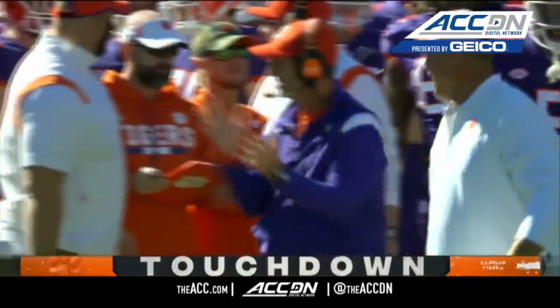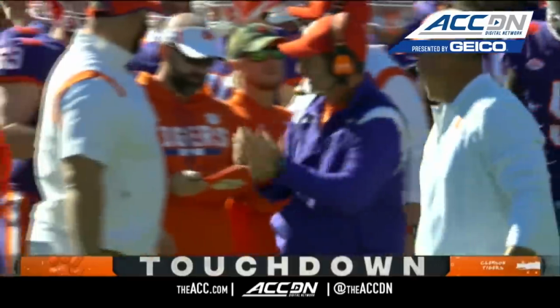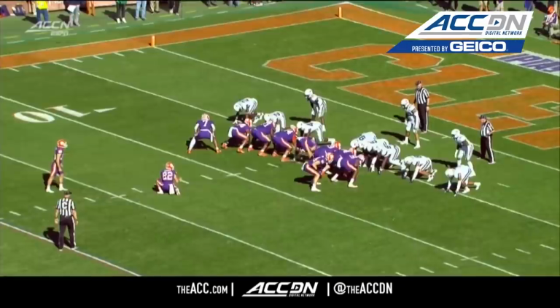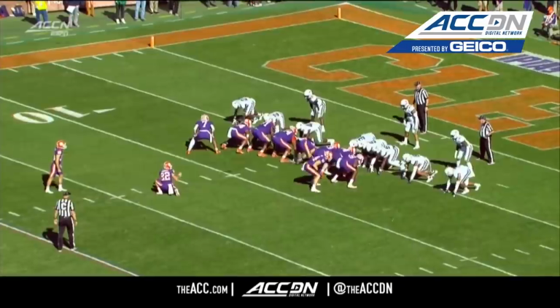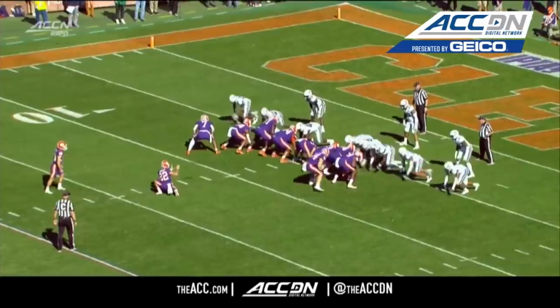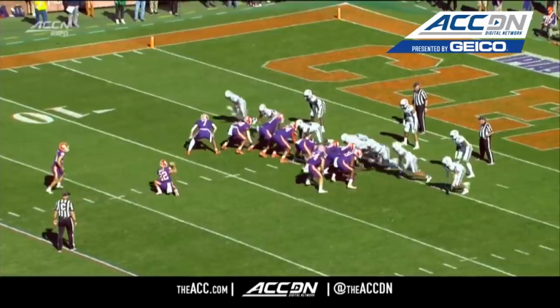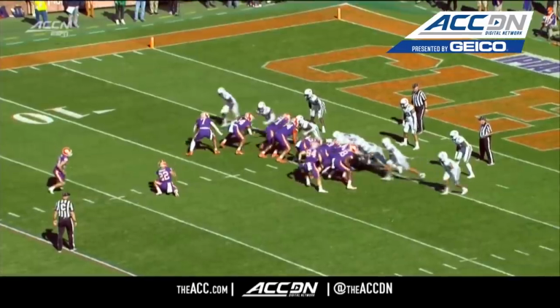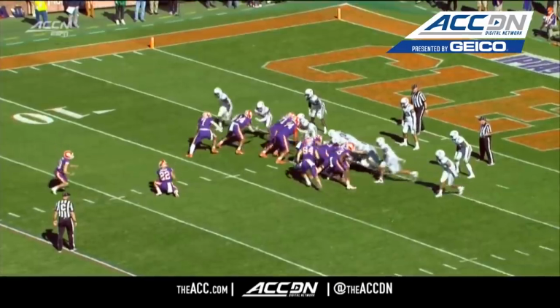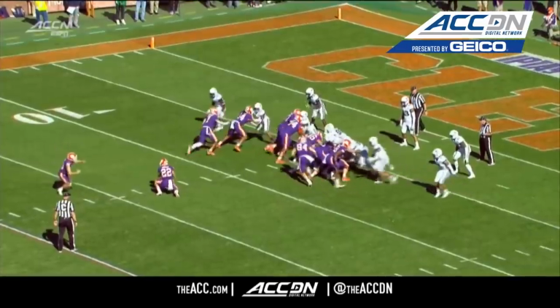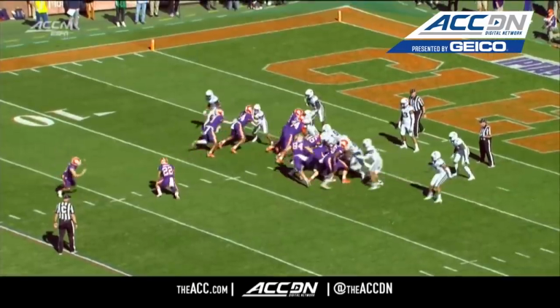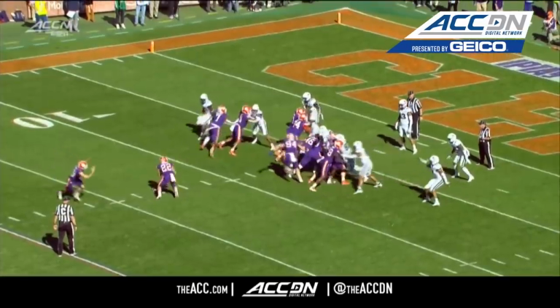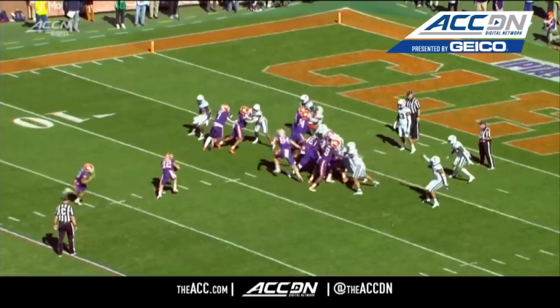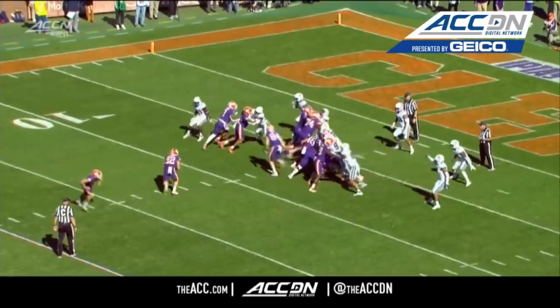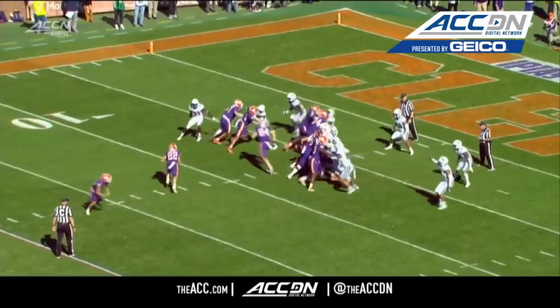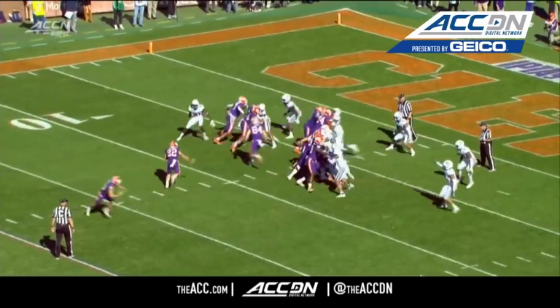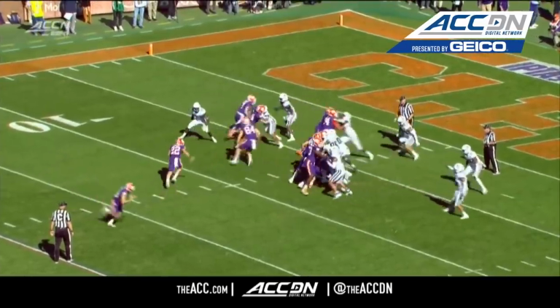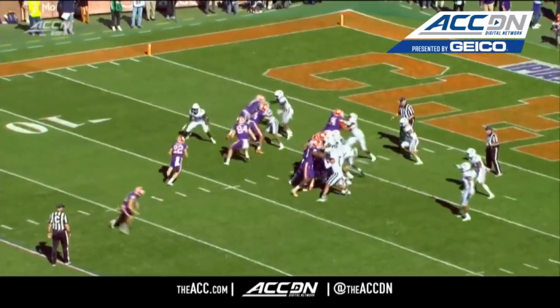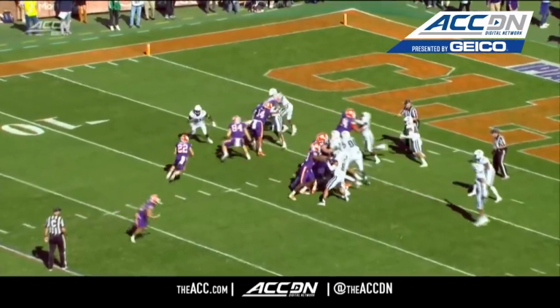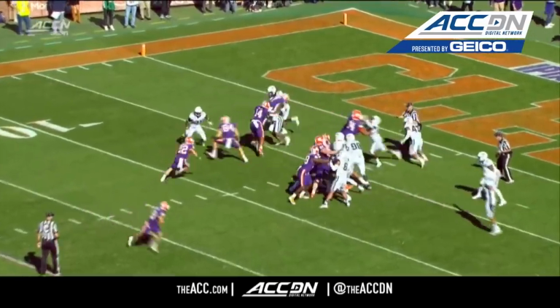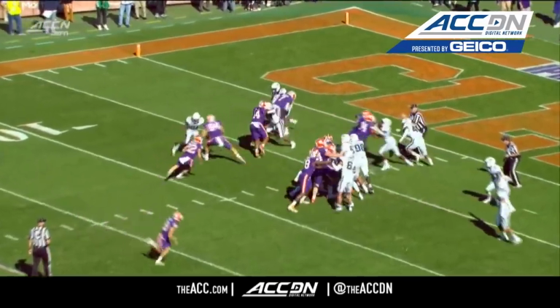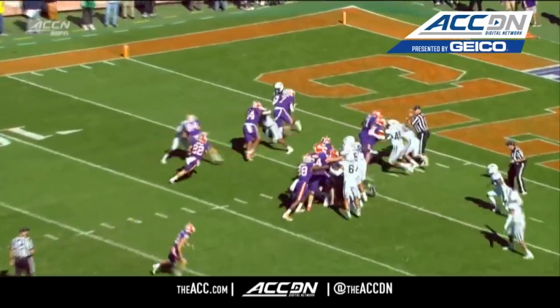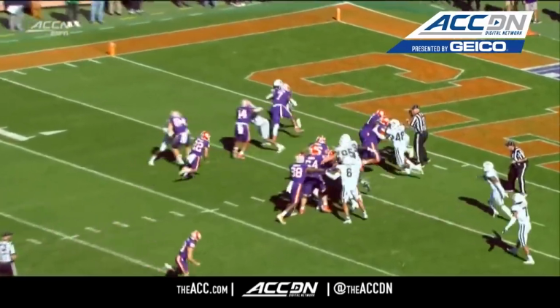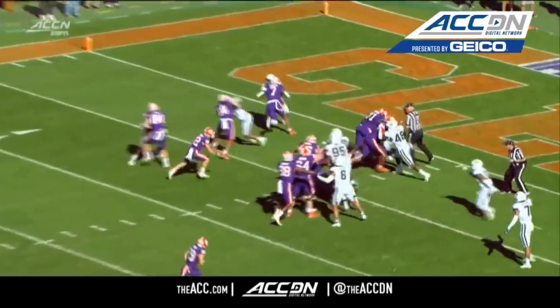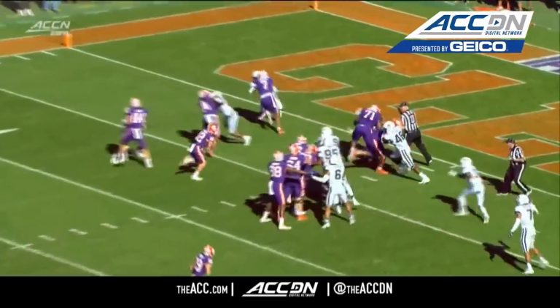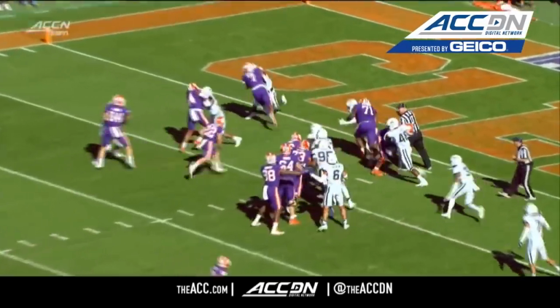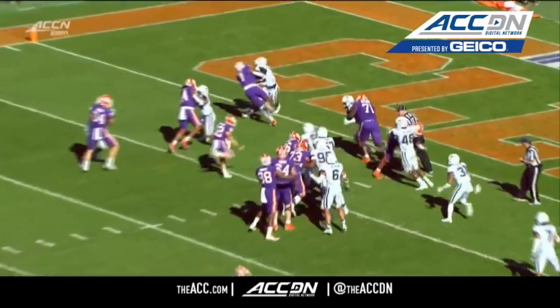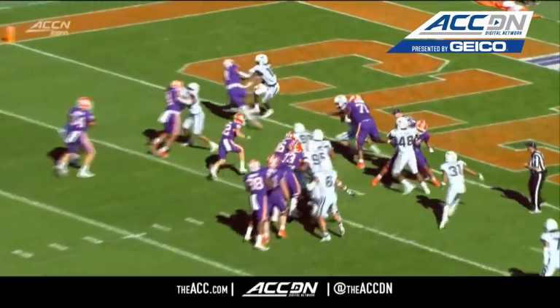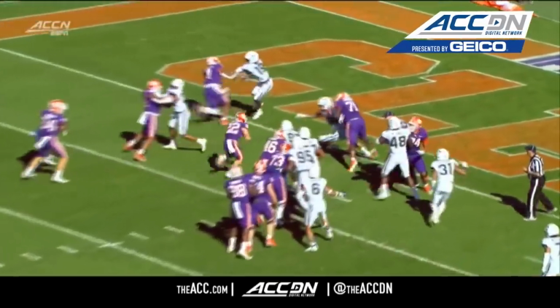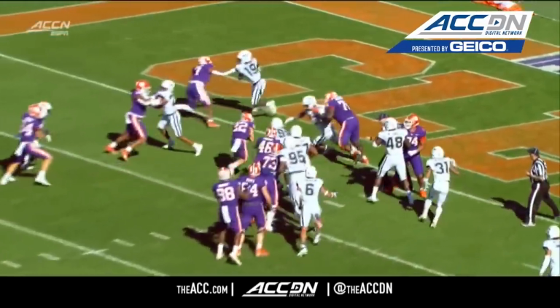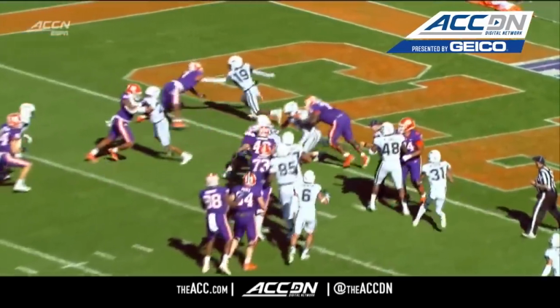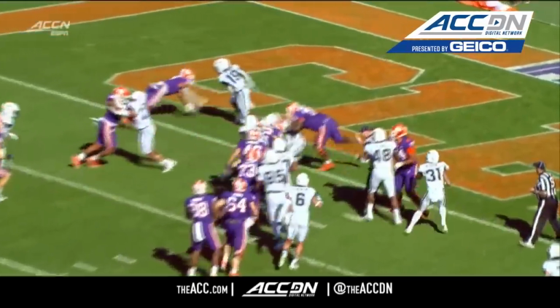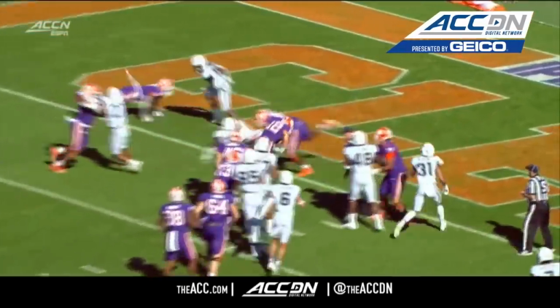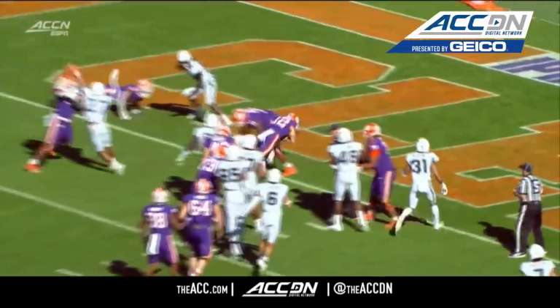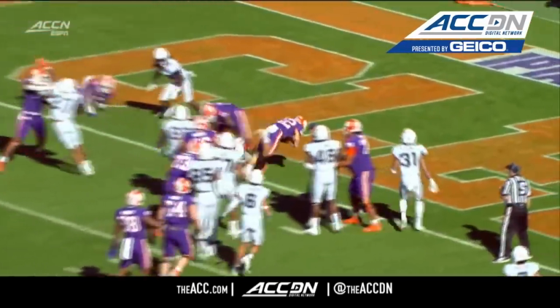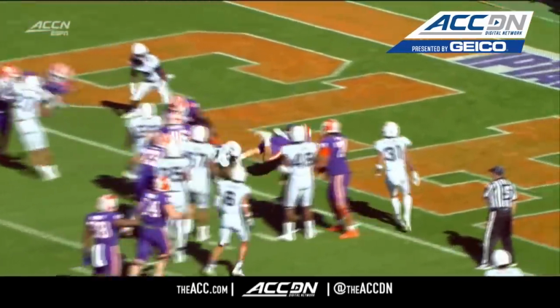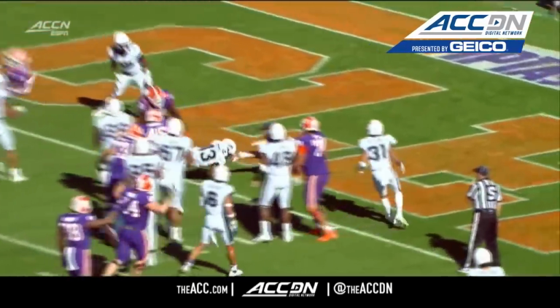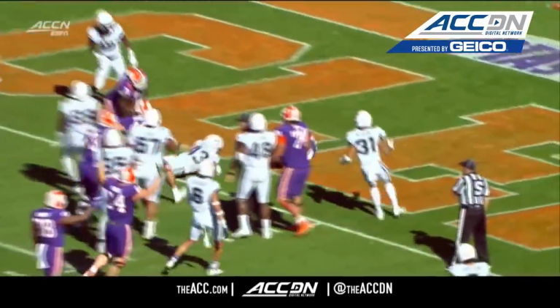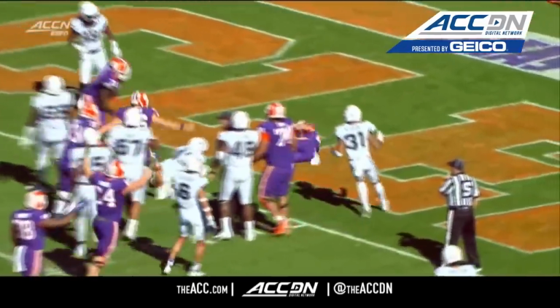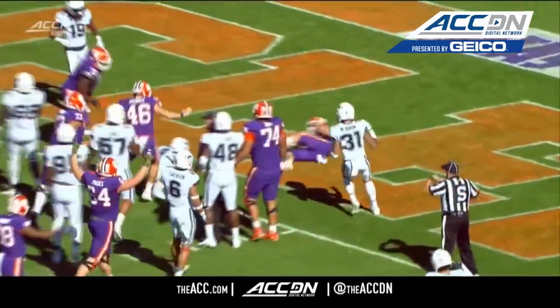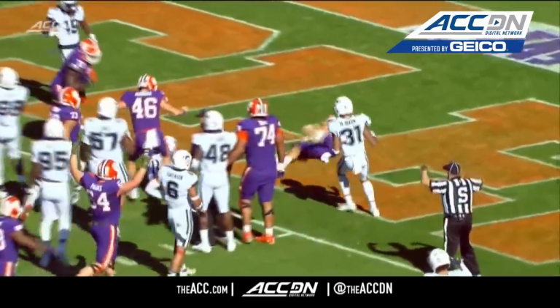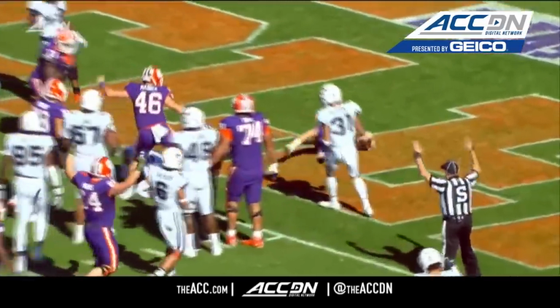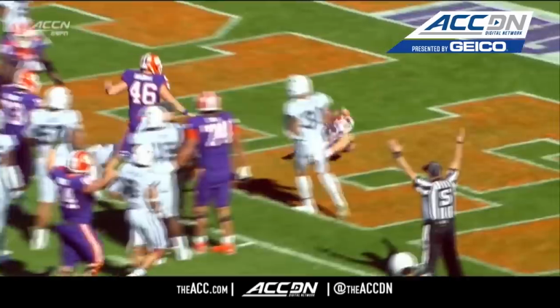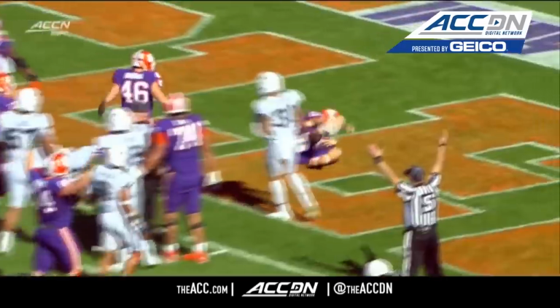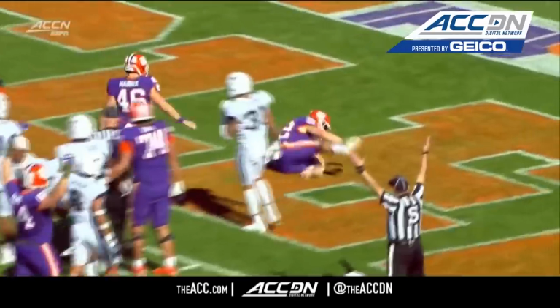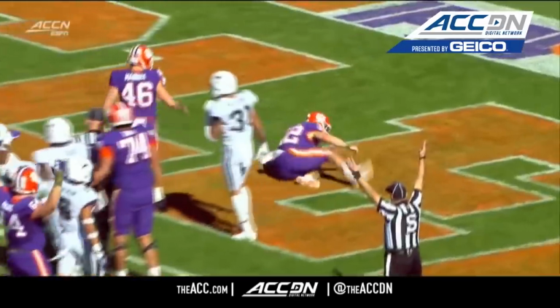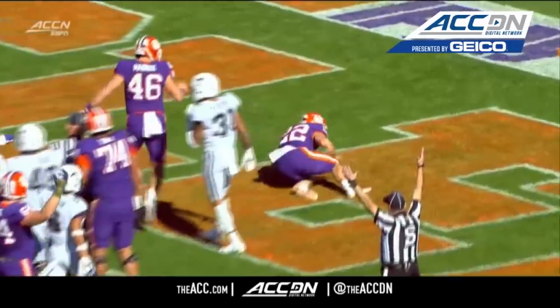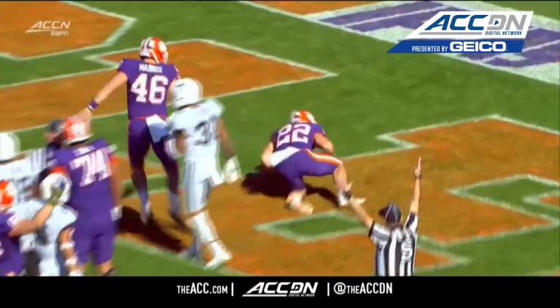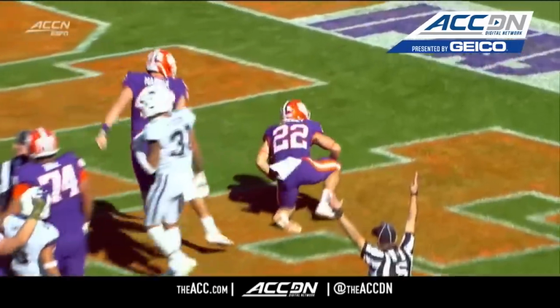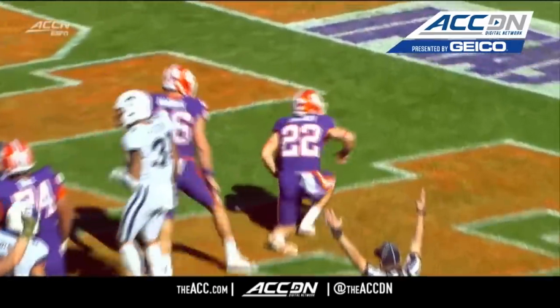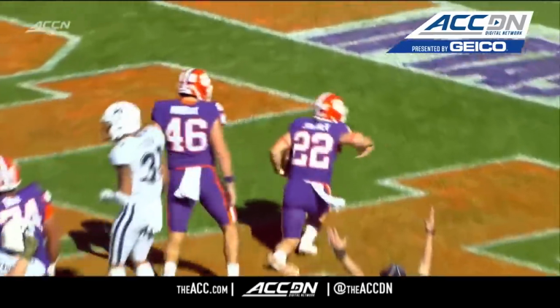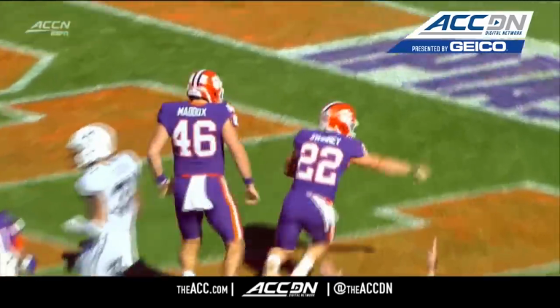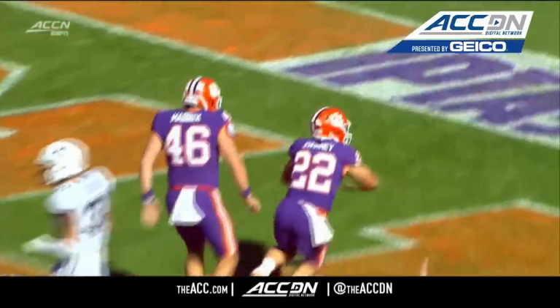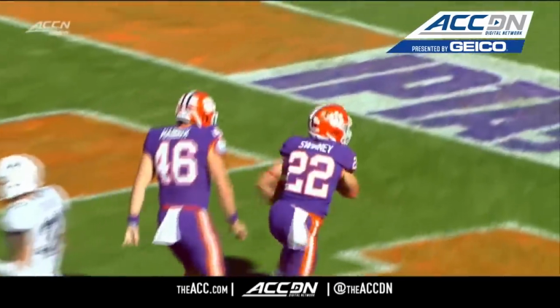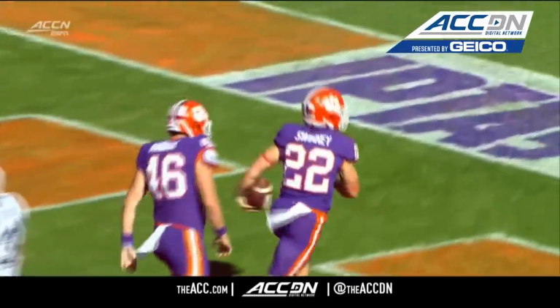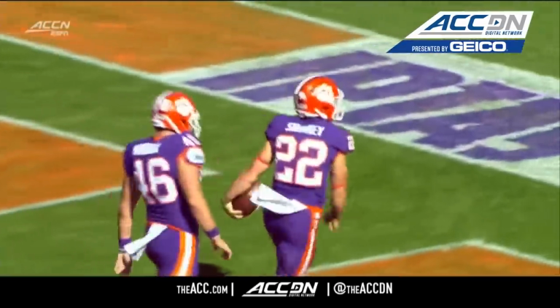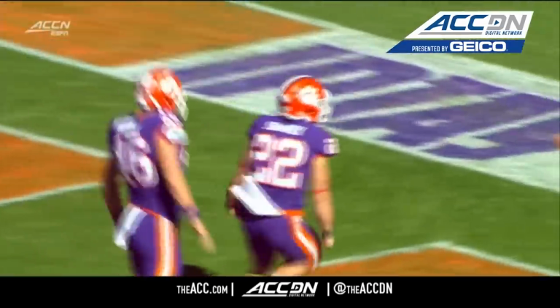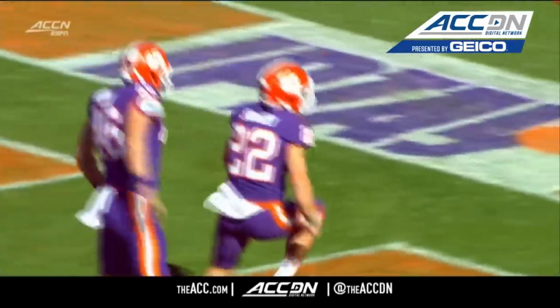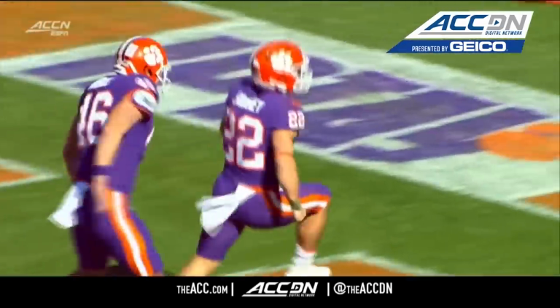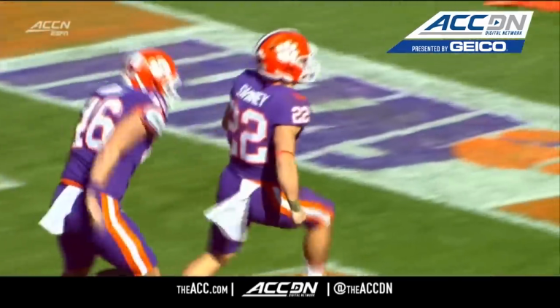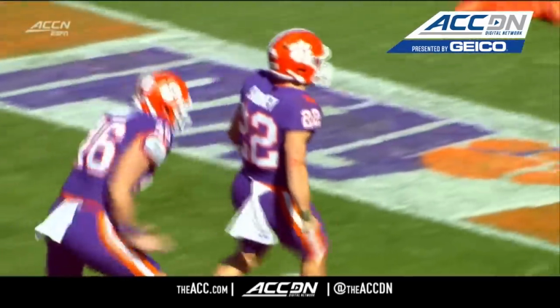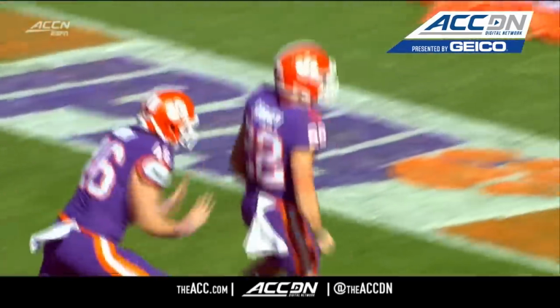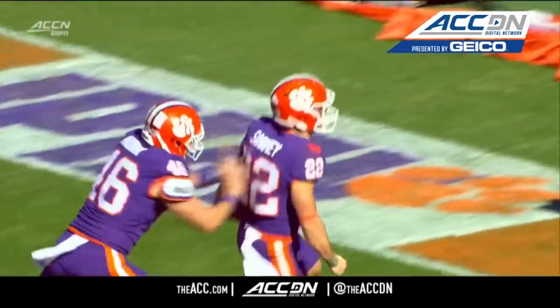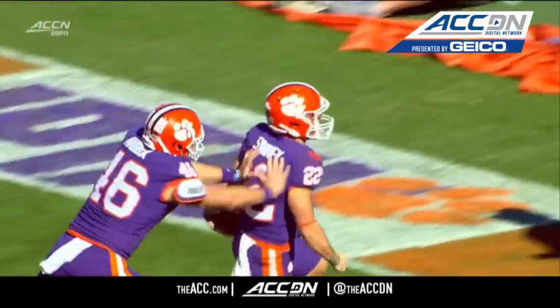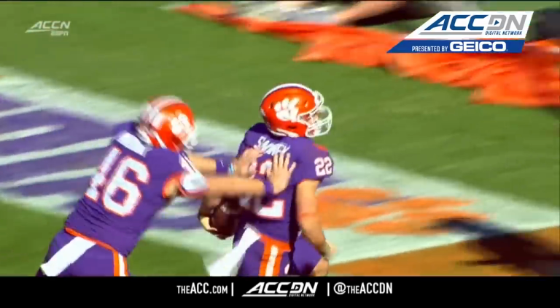Watch the left side blocking — you get a couple of blocks, Davis Allen comes around, got Justin Maskell out front as well.